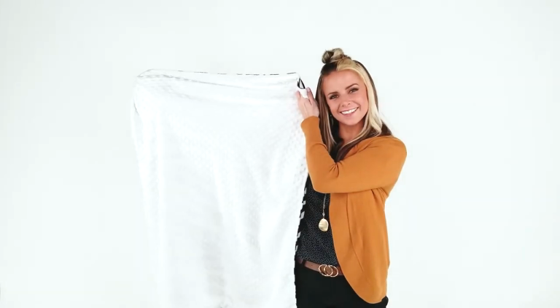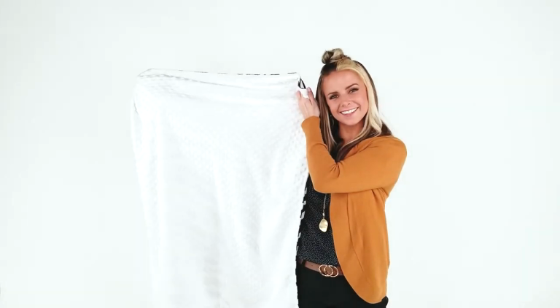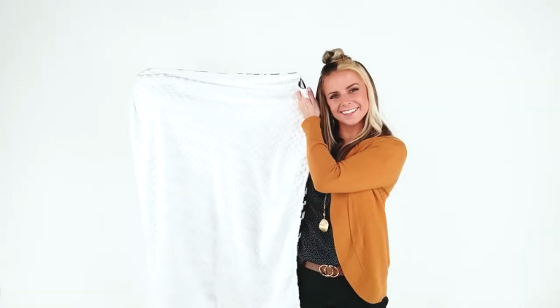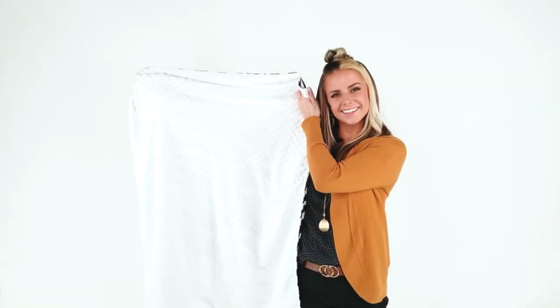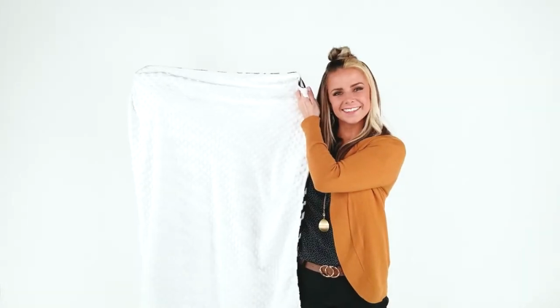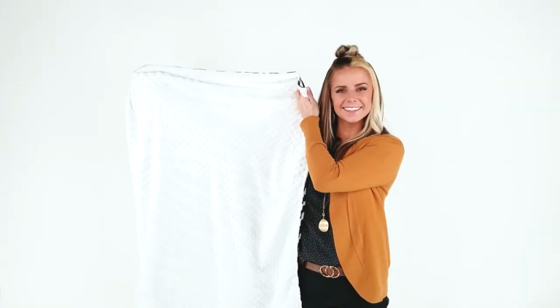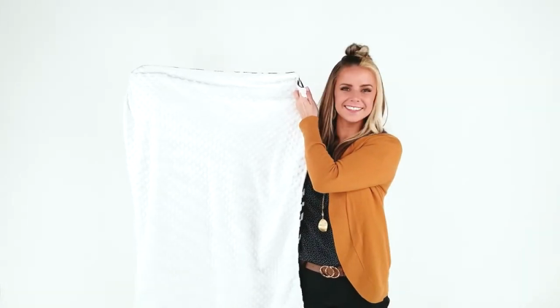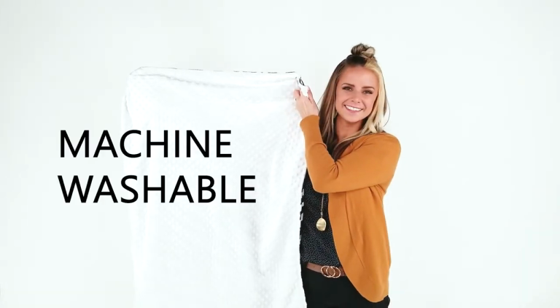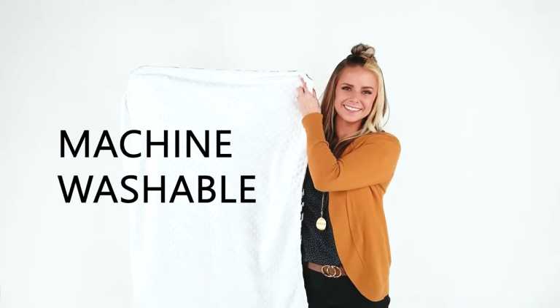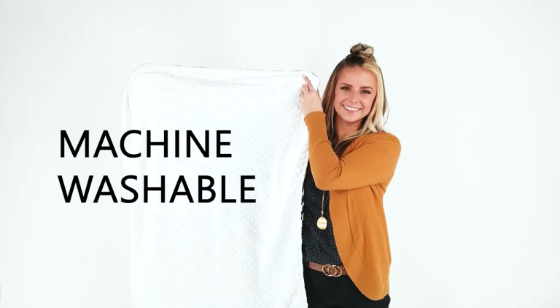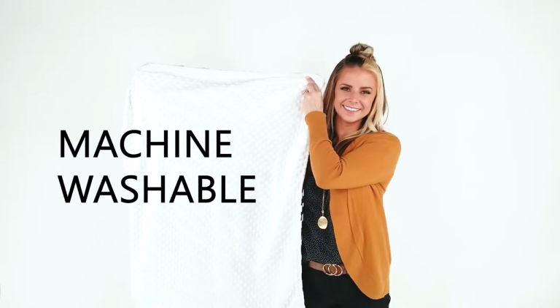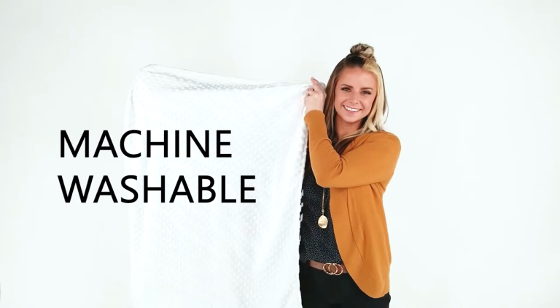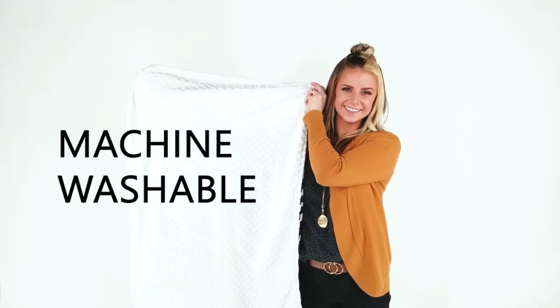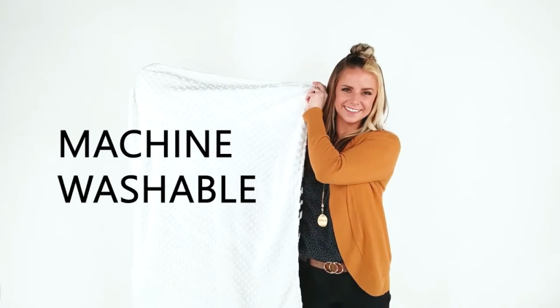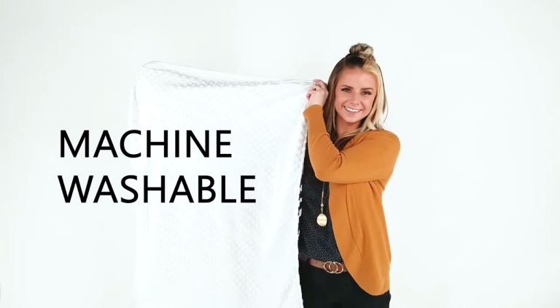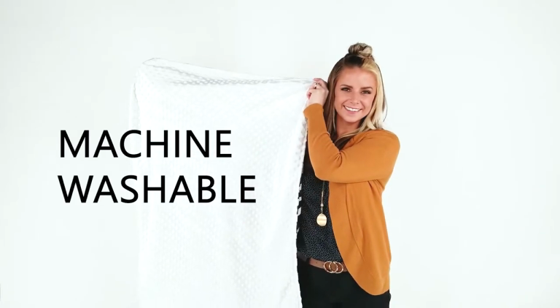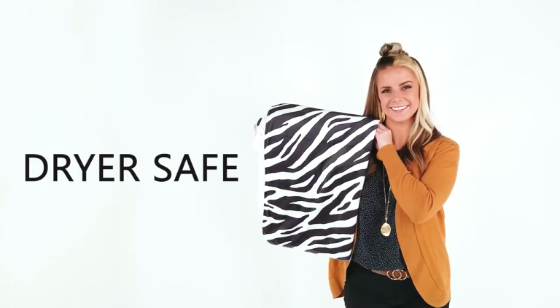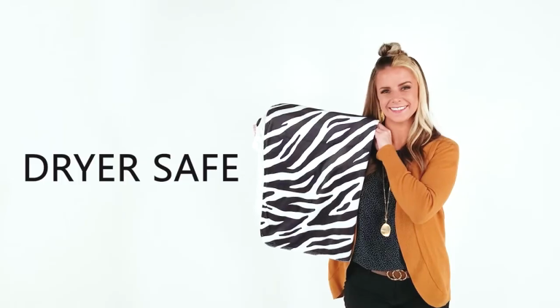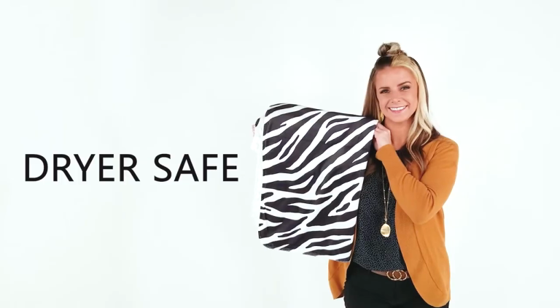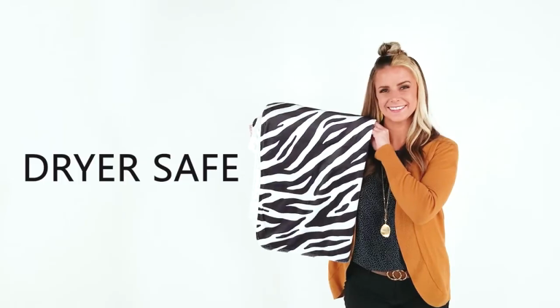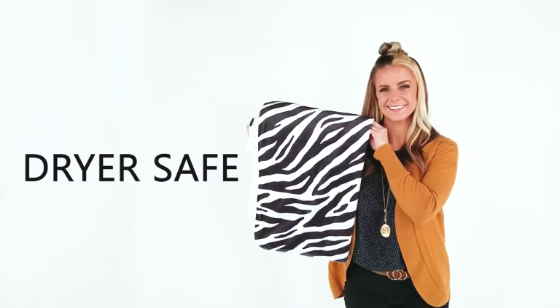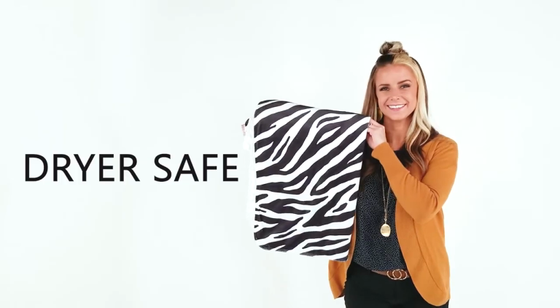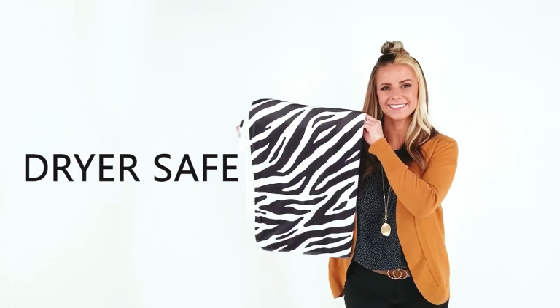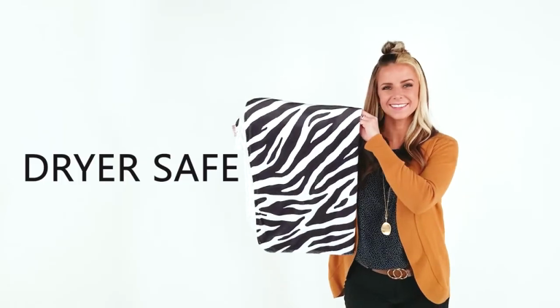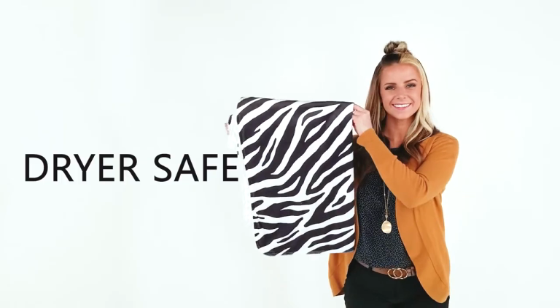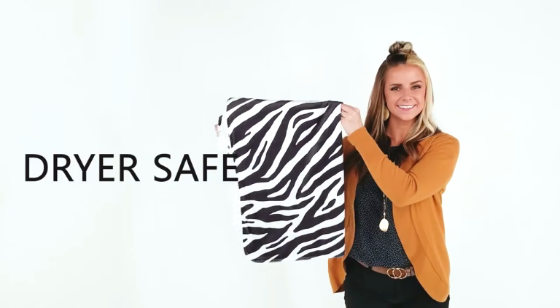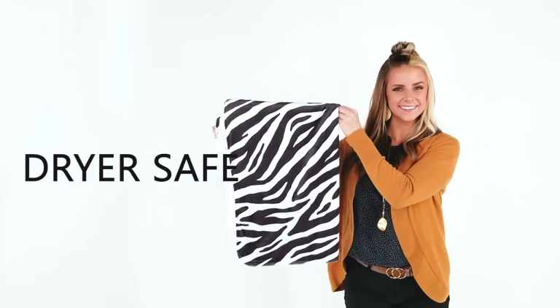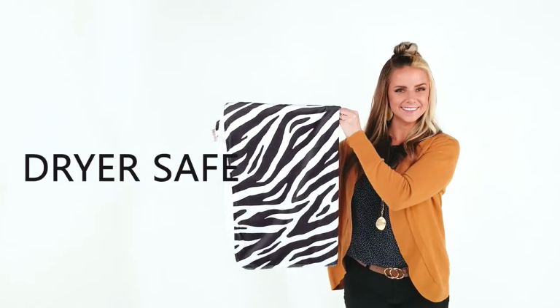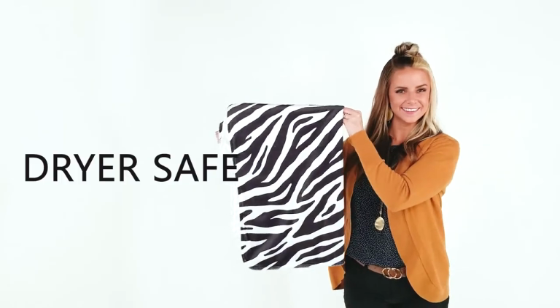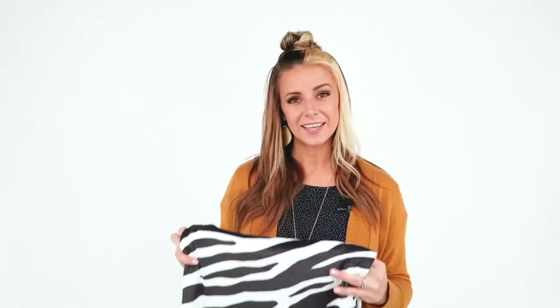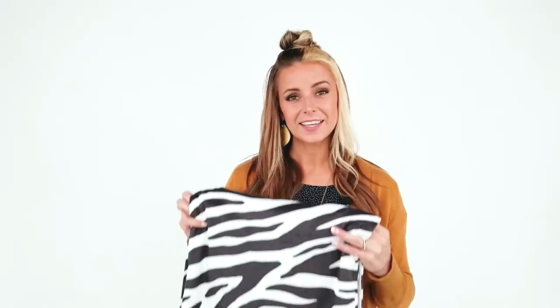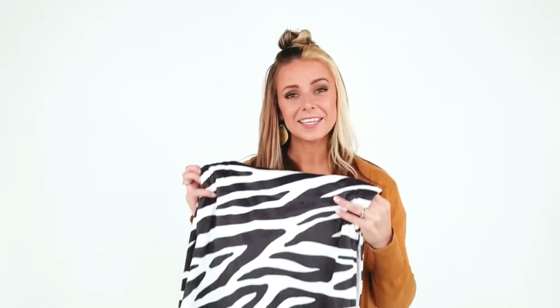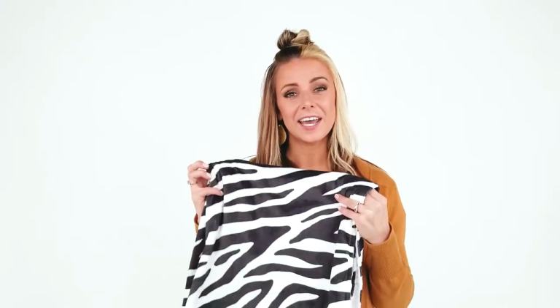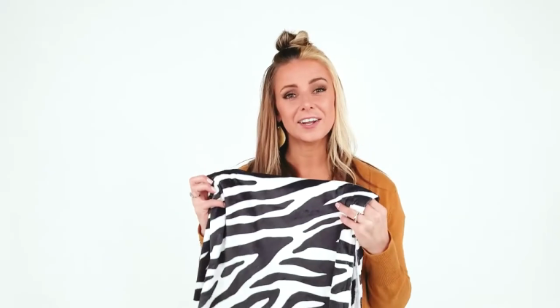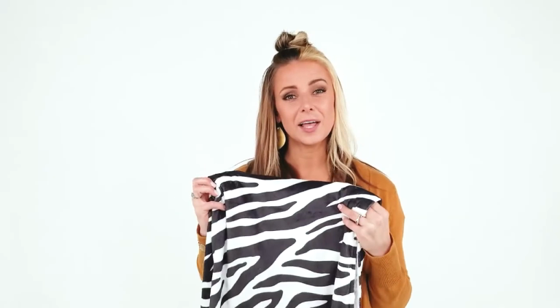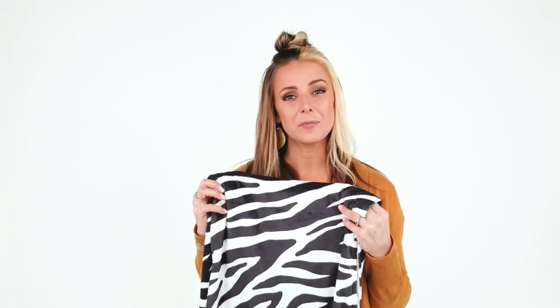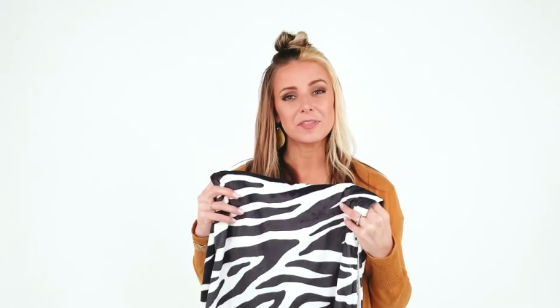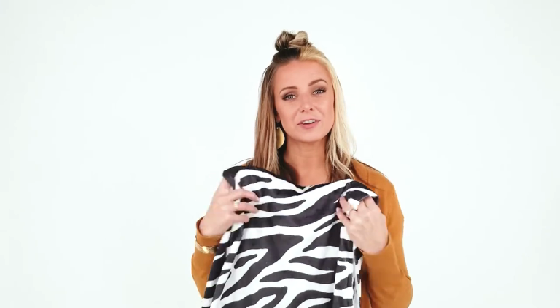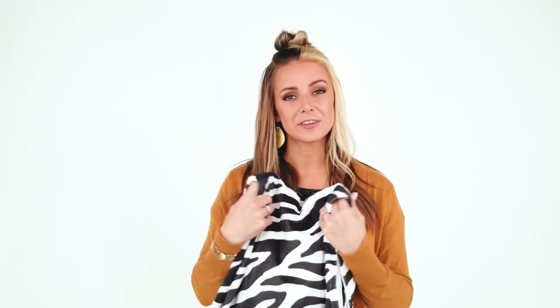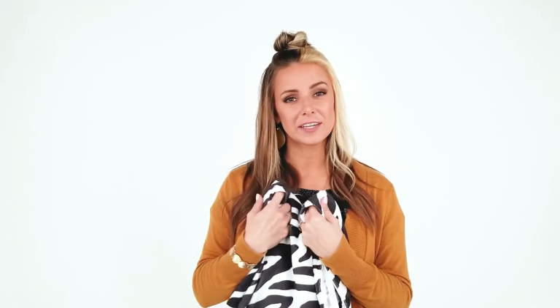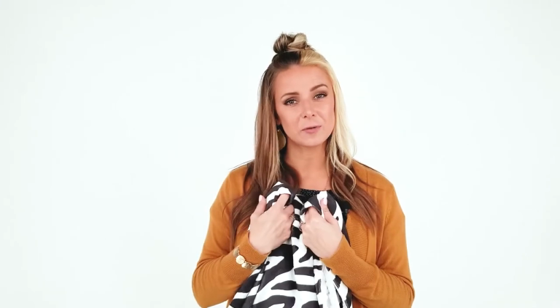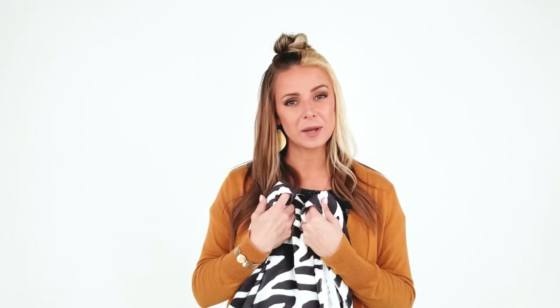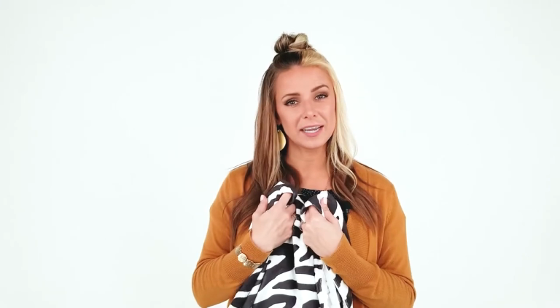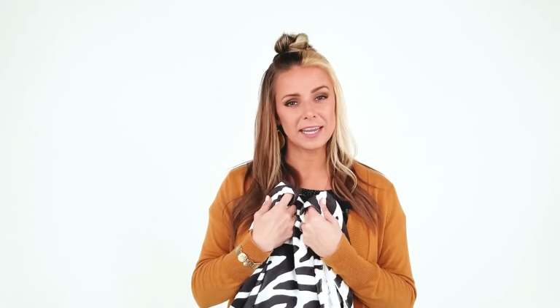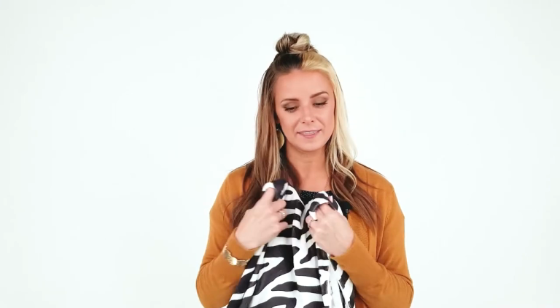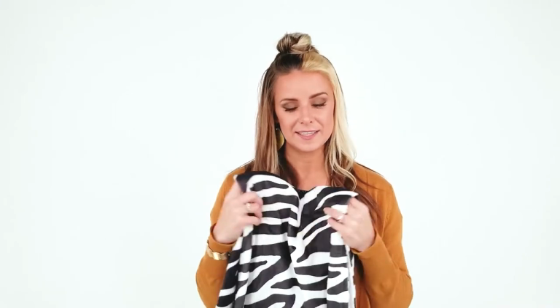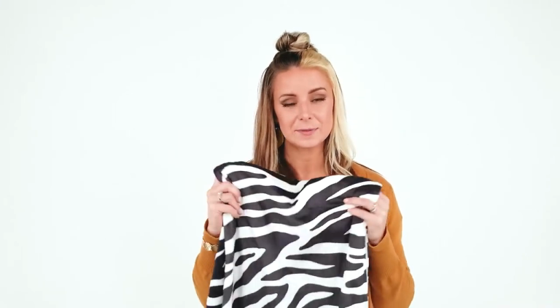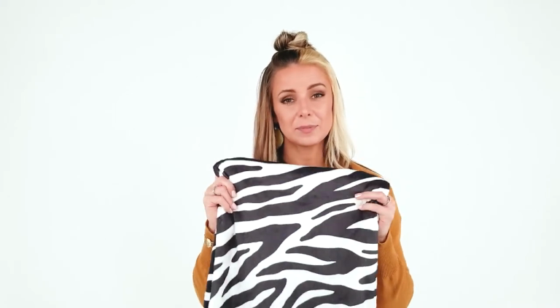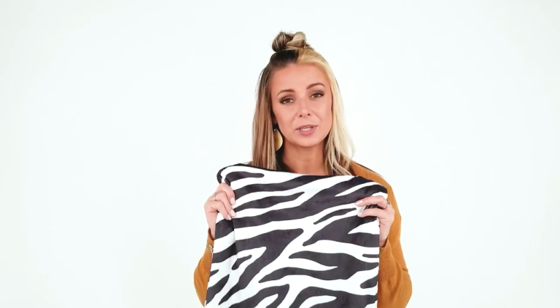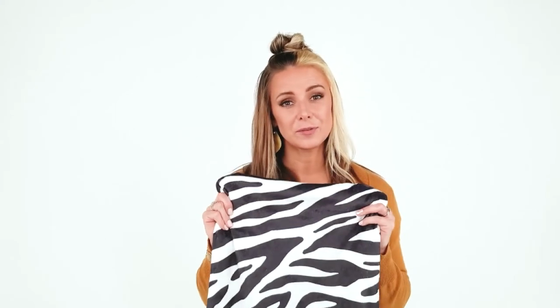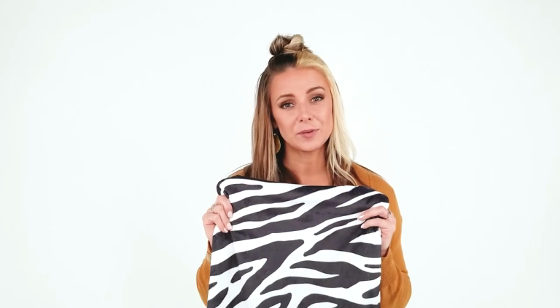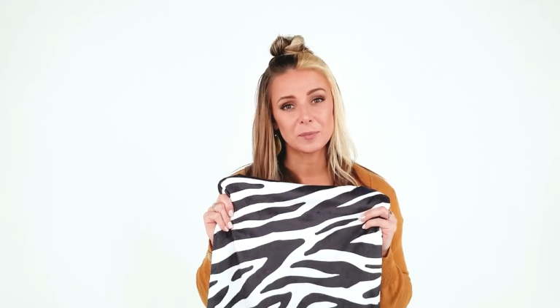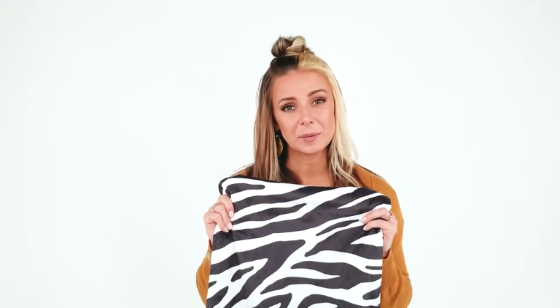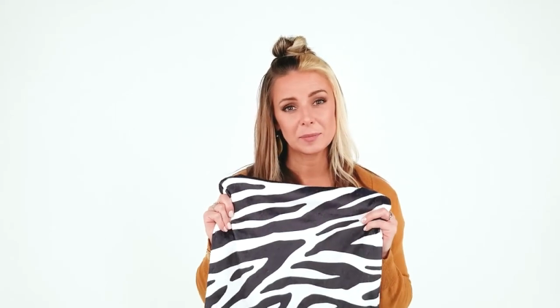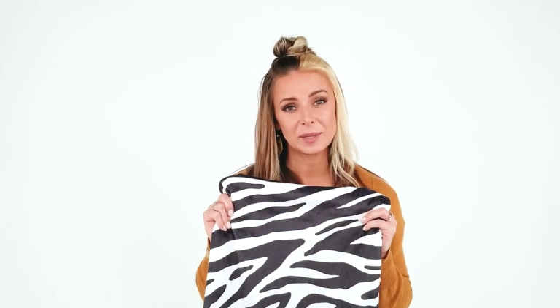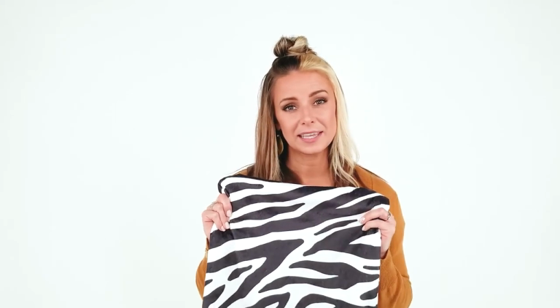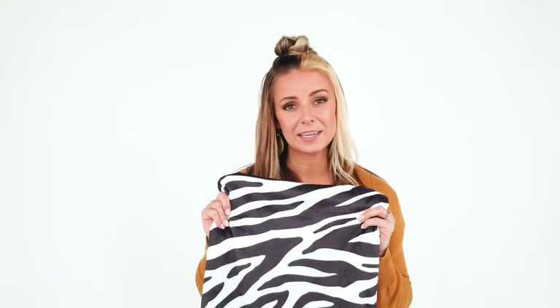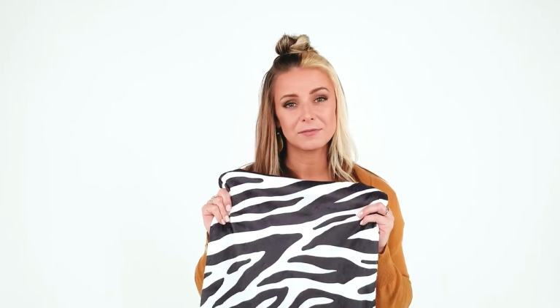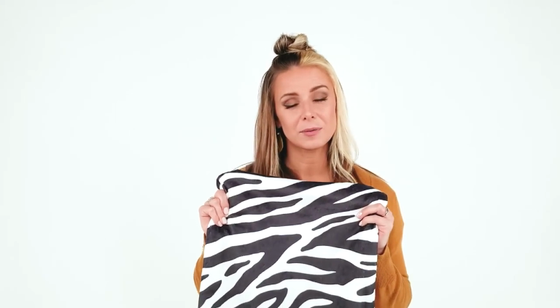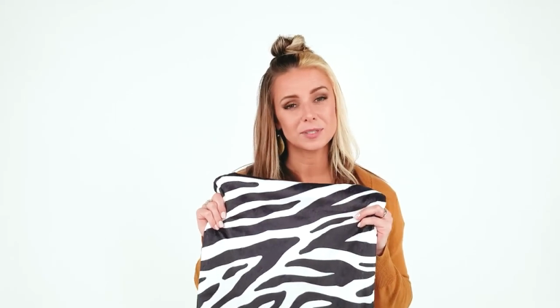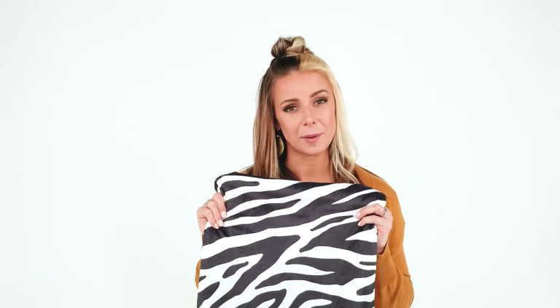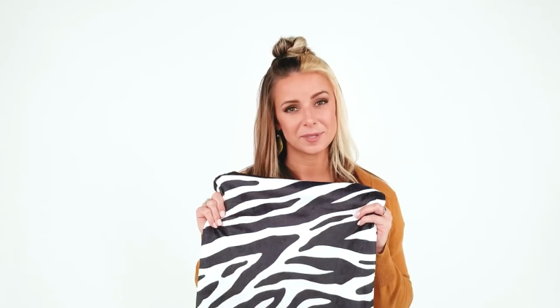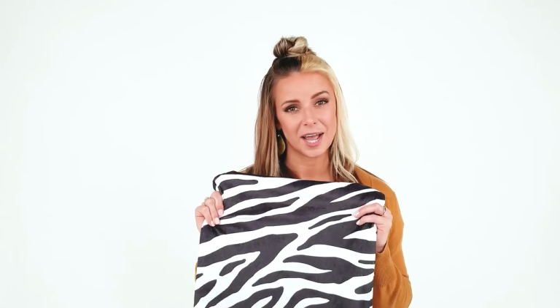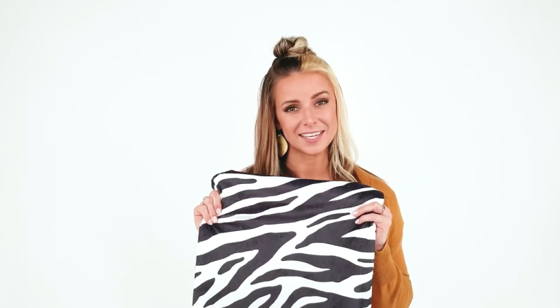It's machine washable and dryer safe. Cuddle up with your little one in this beautiful baby blanket from Top Tots.